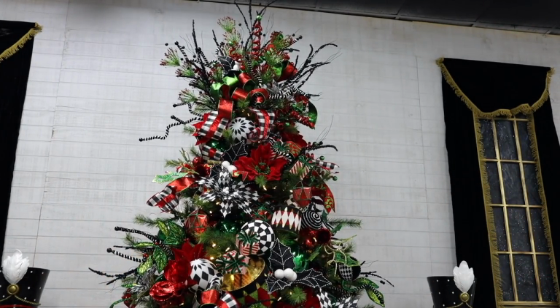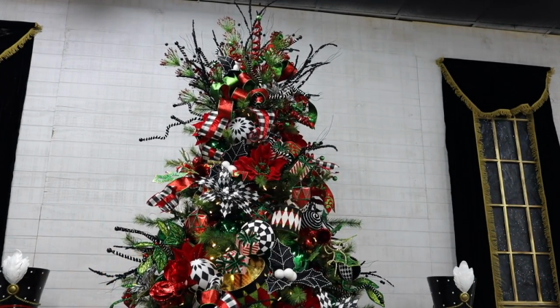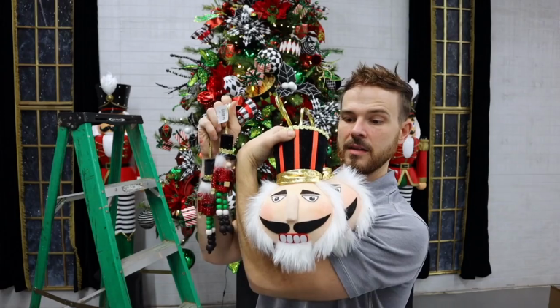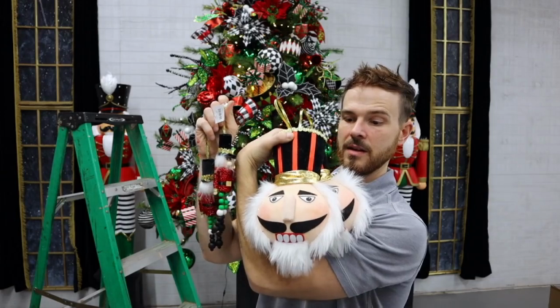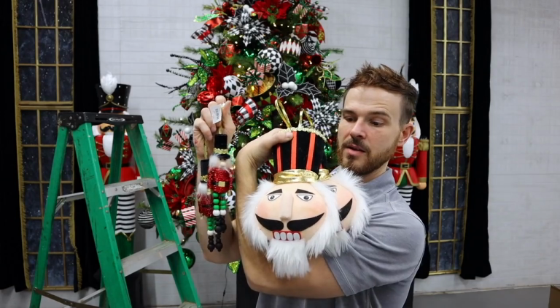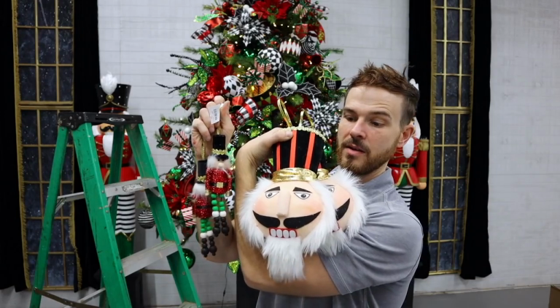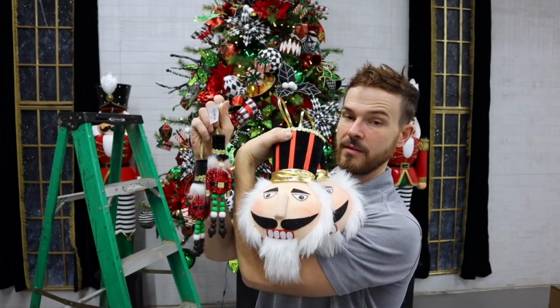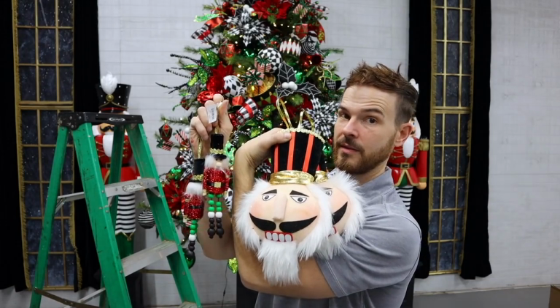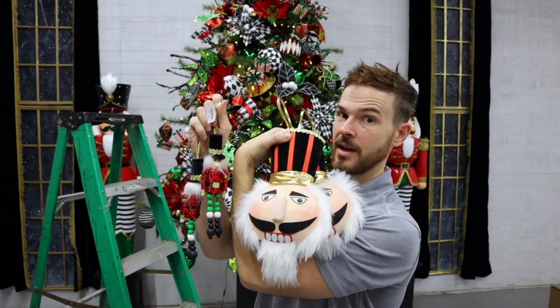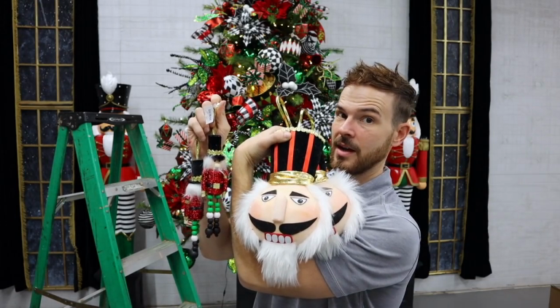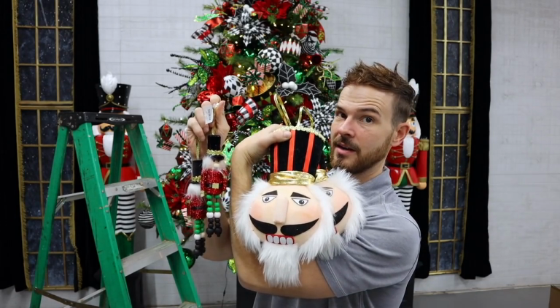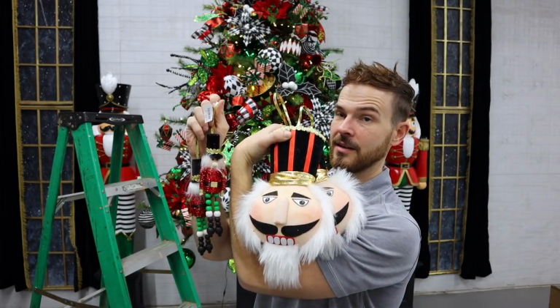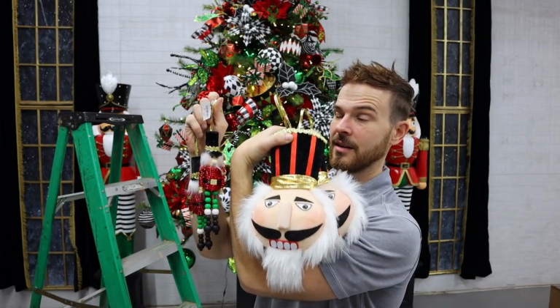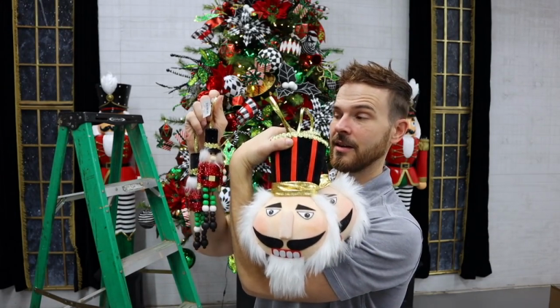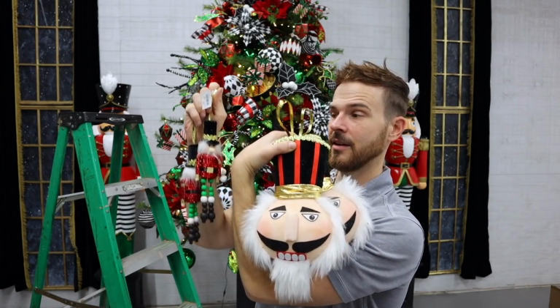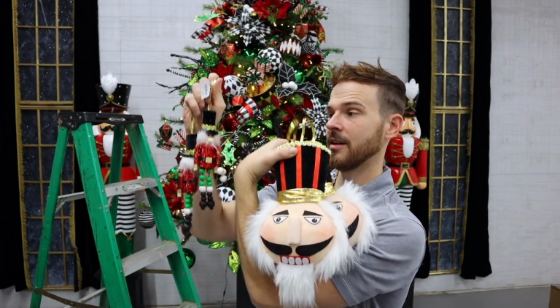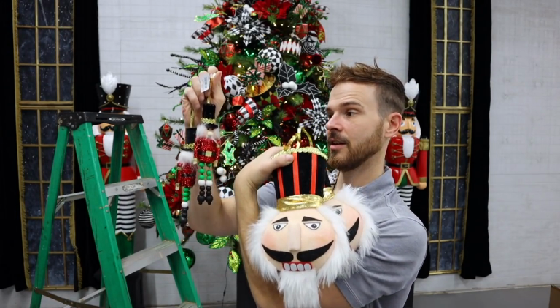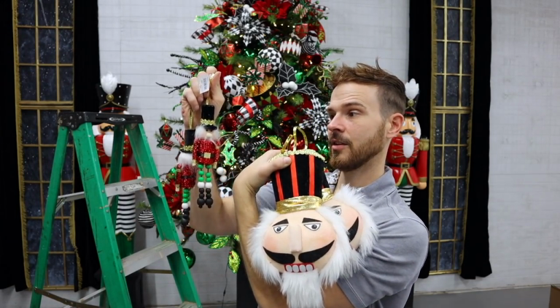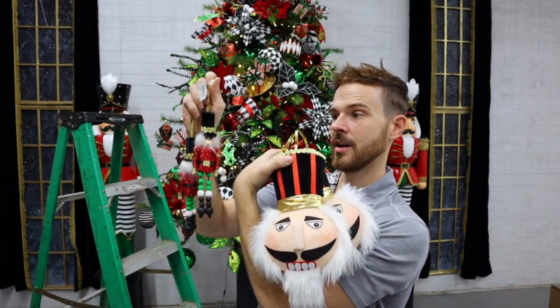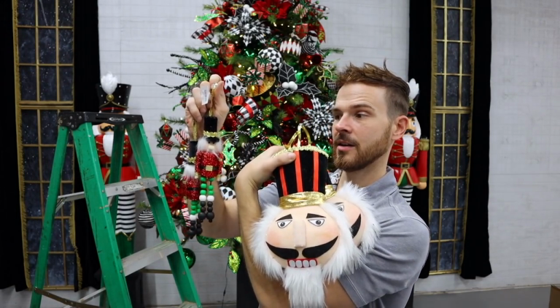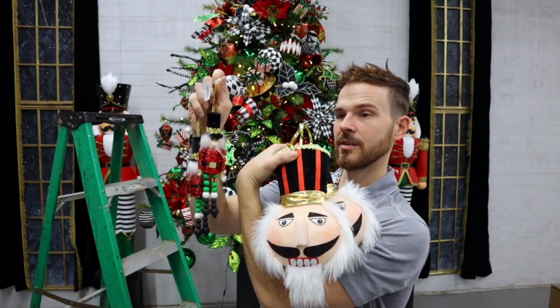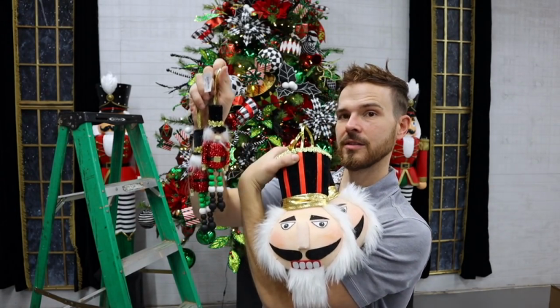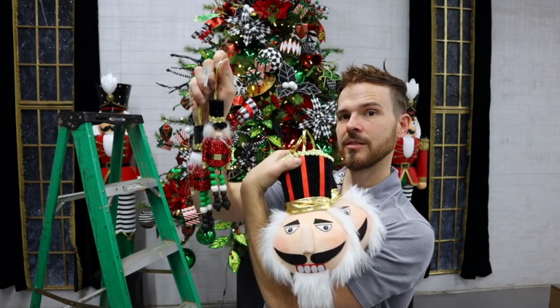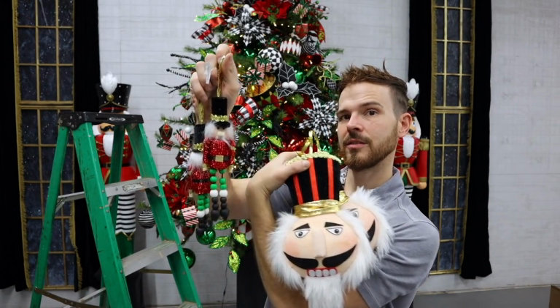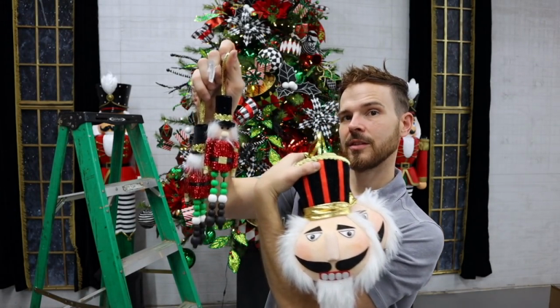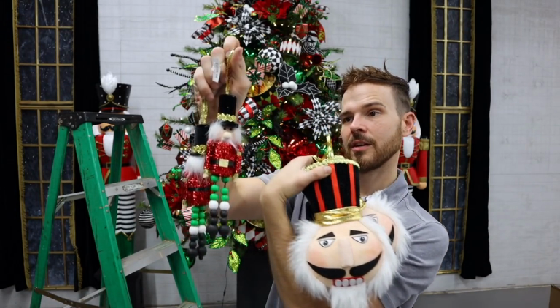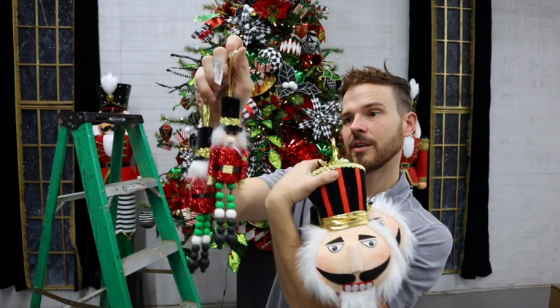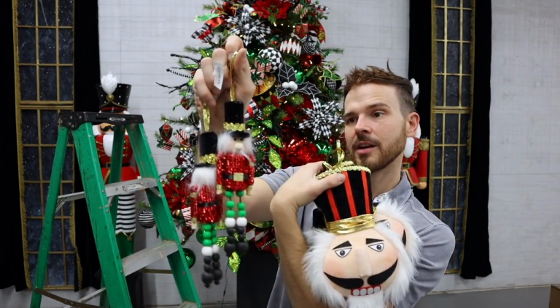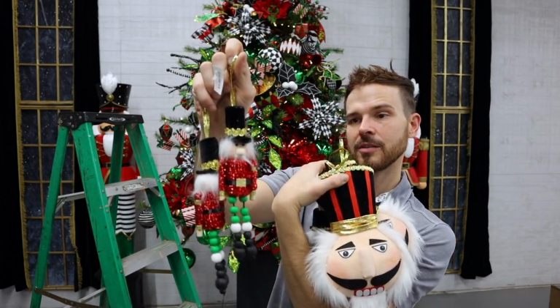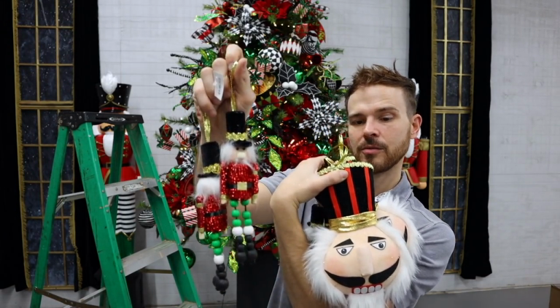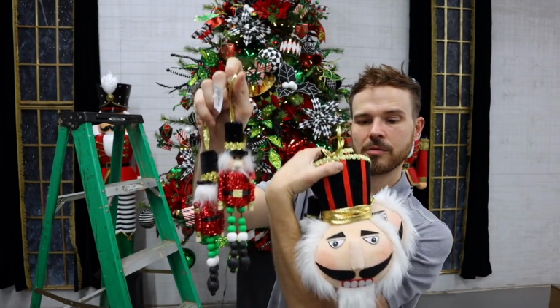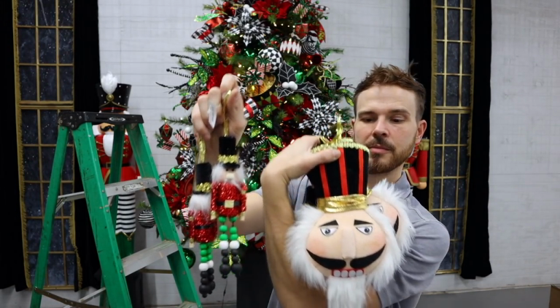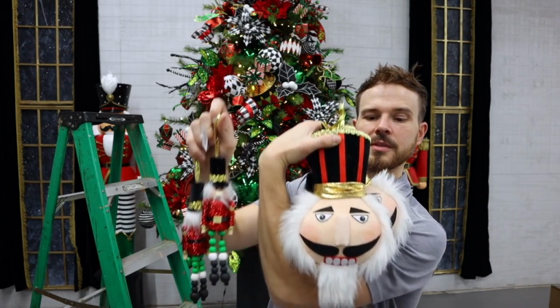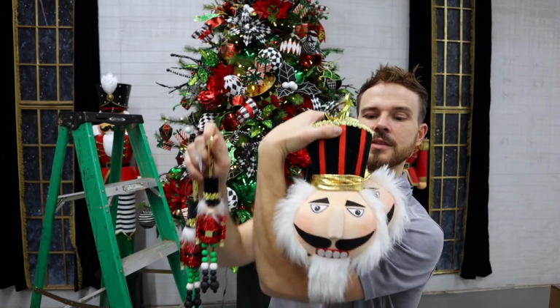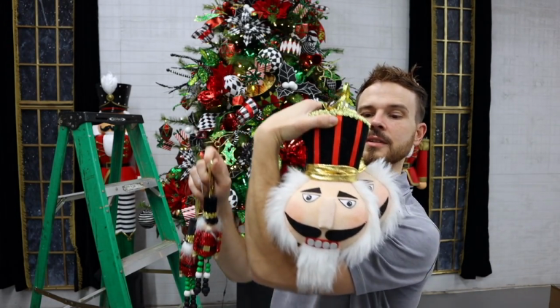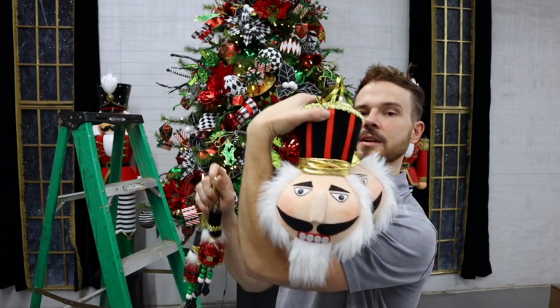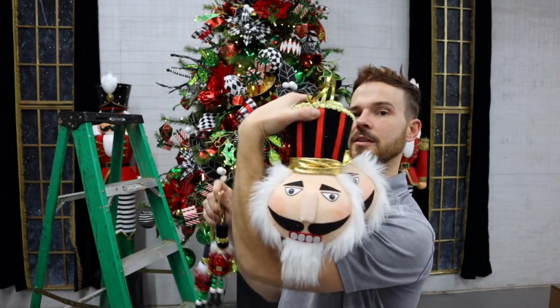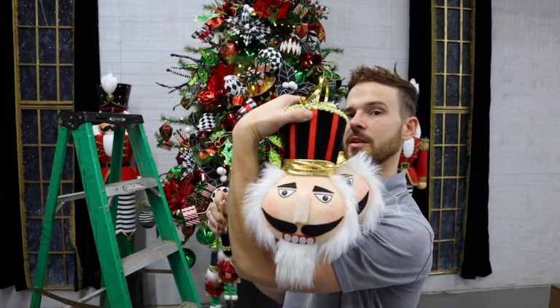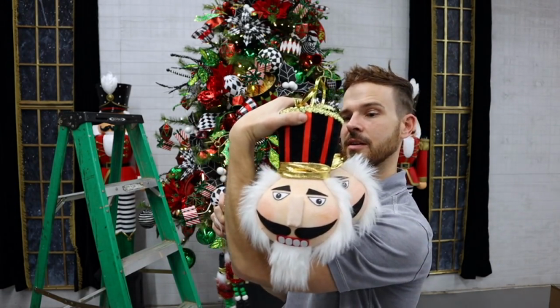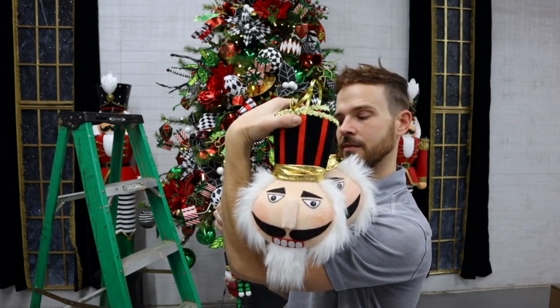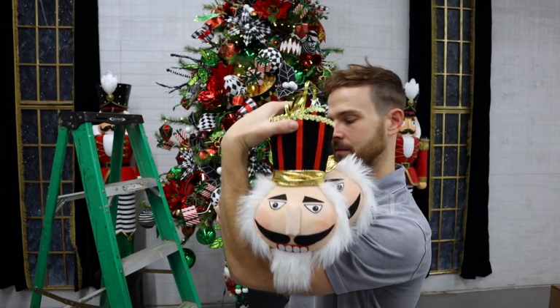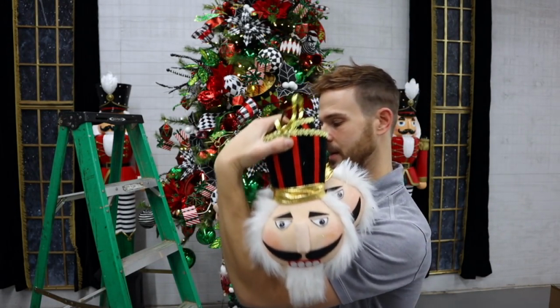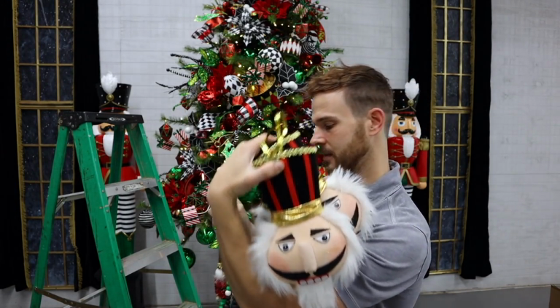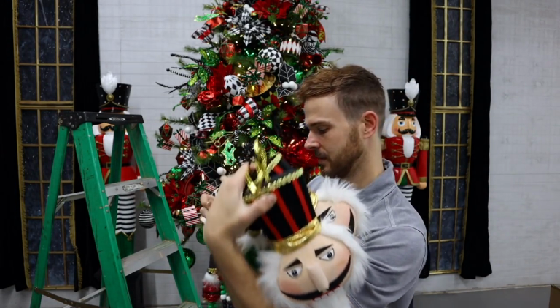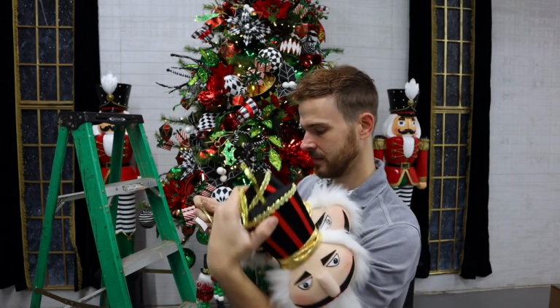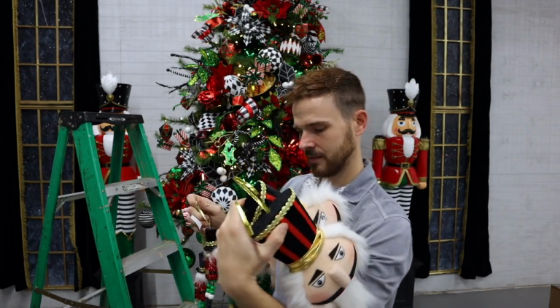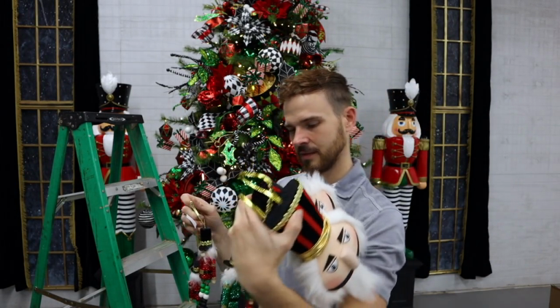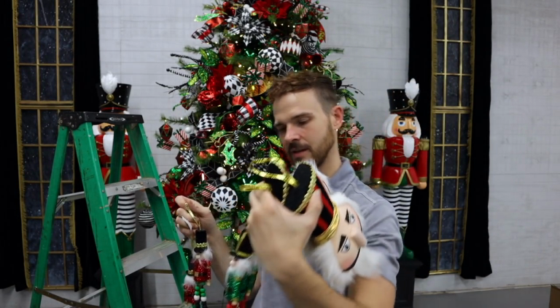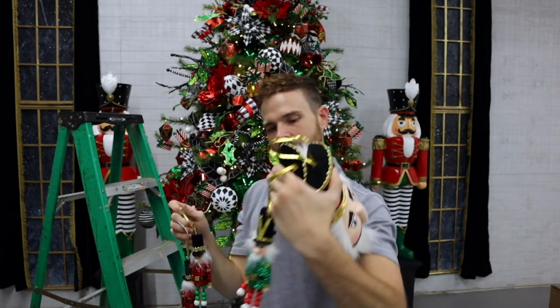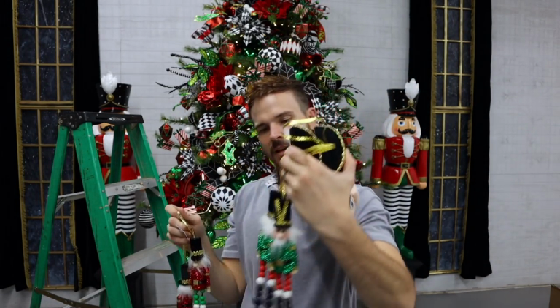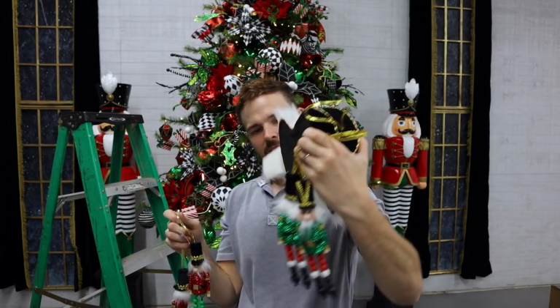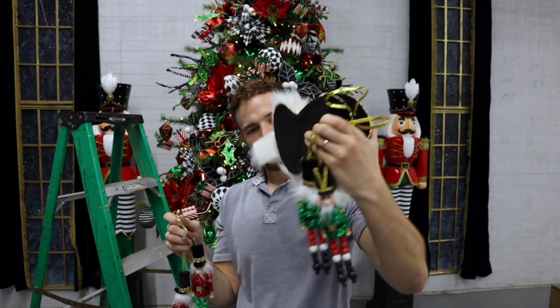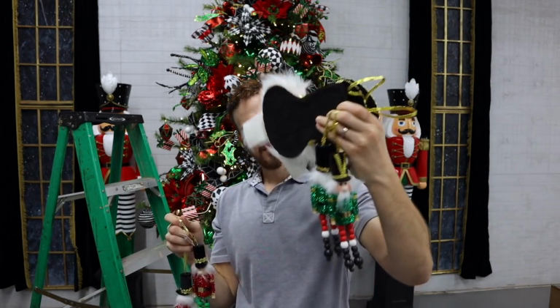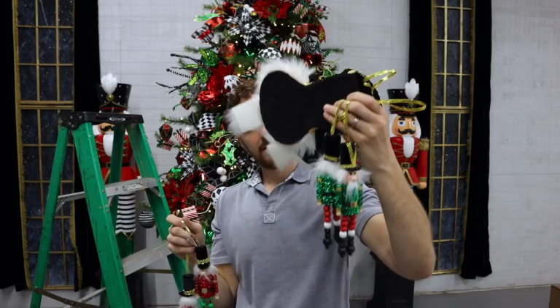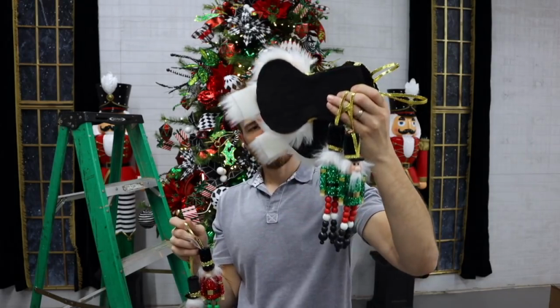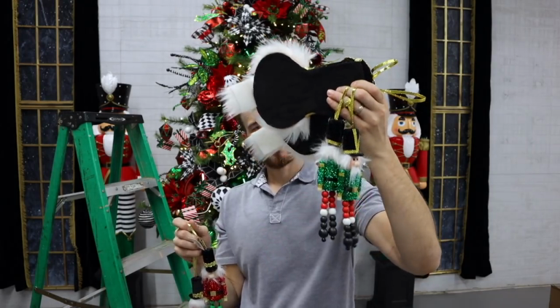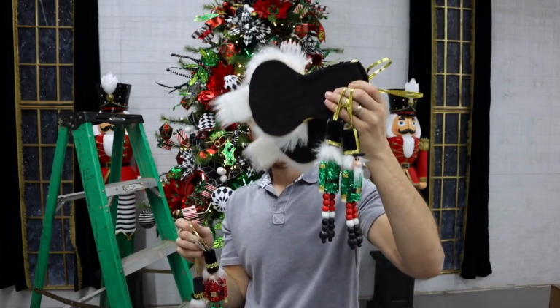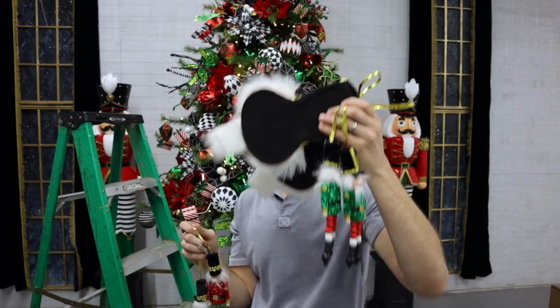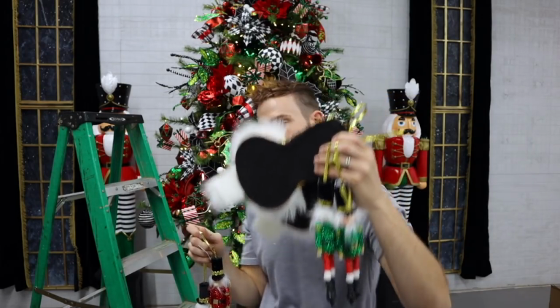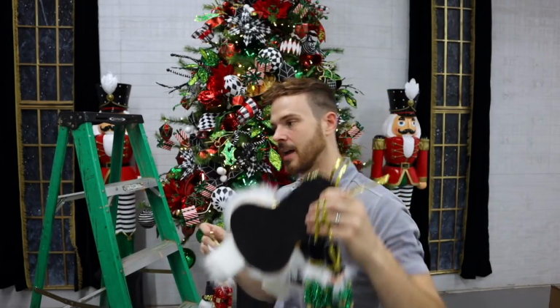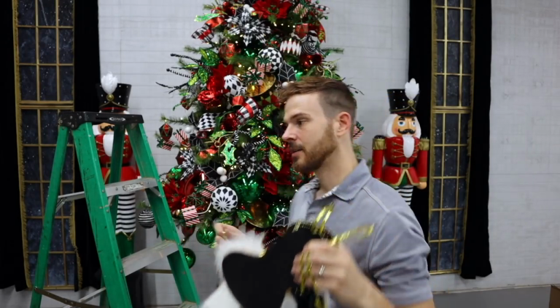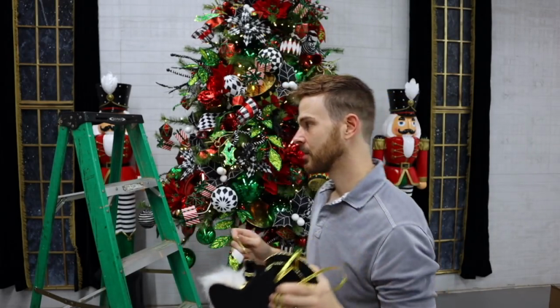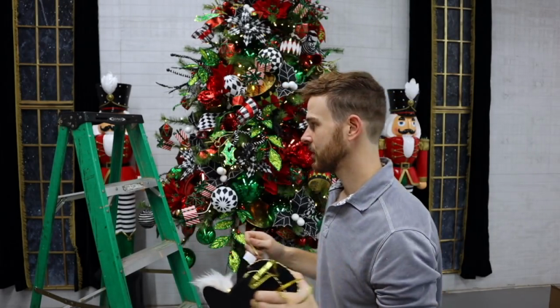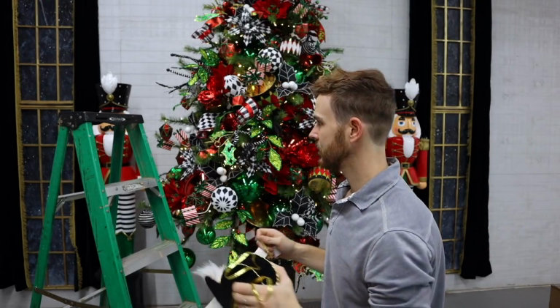Now I've got nutcracker ornaments and little nutcracker faces that we're going to add to the tree to finish it off.